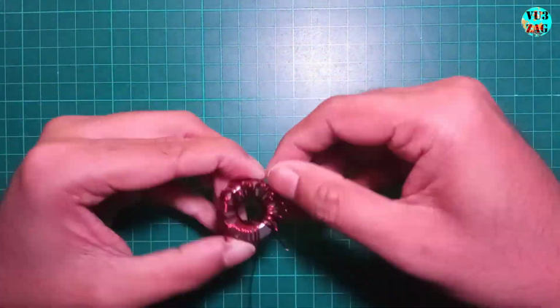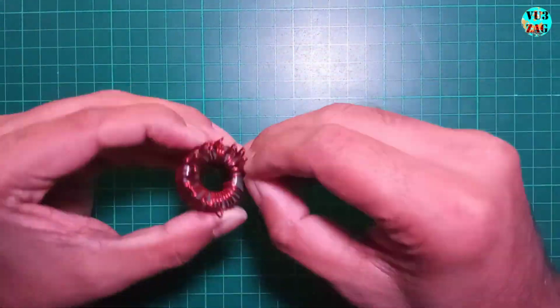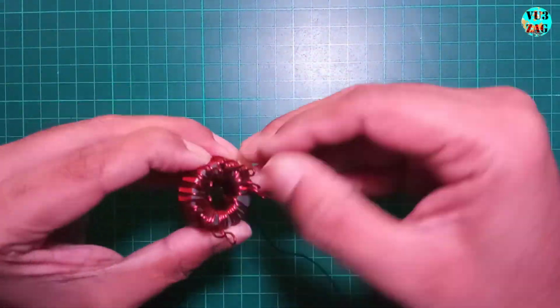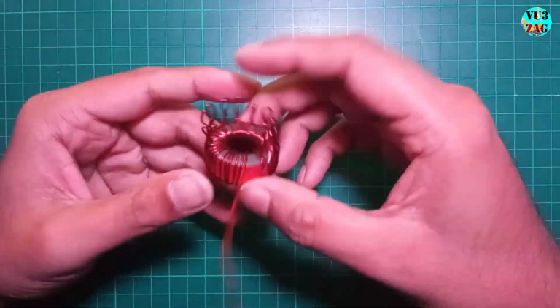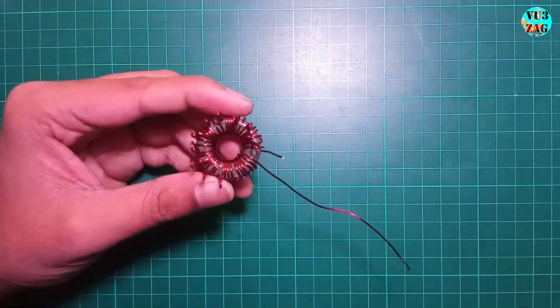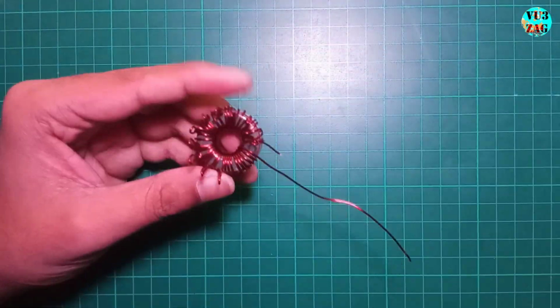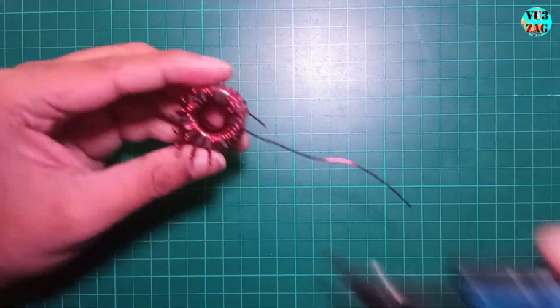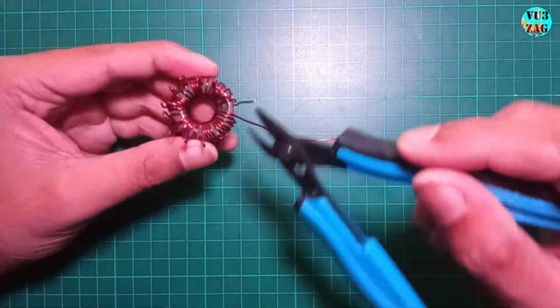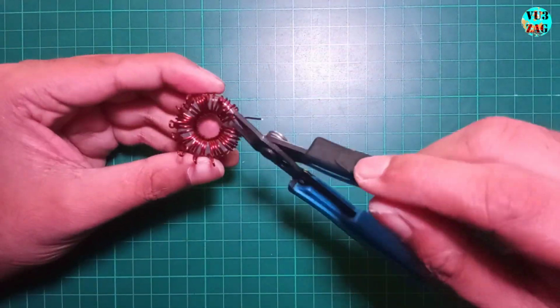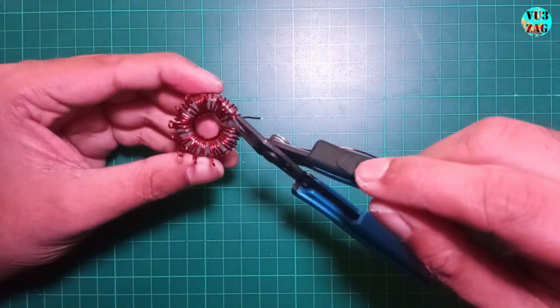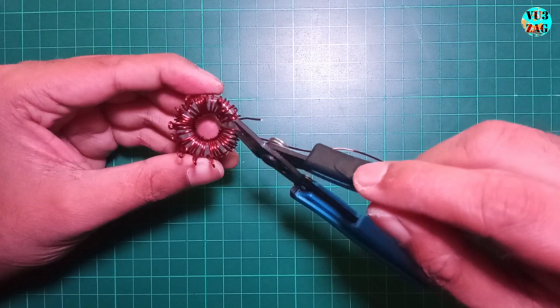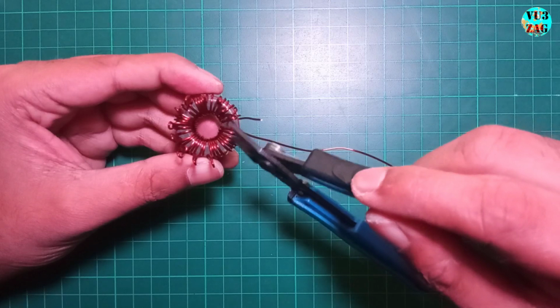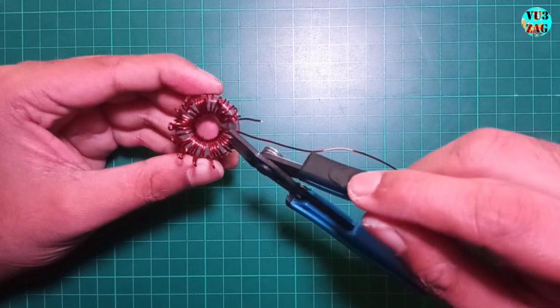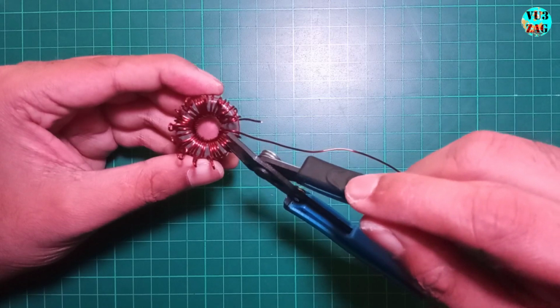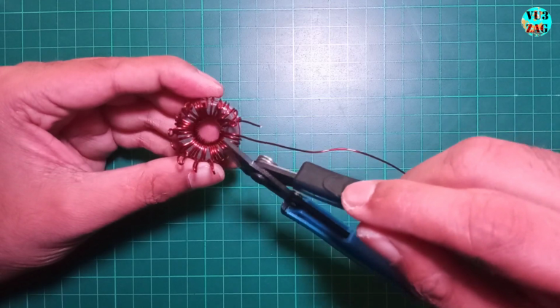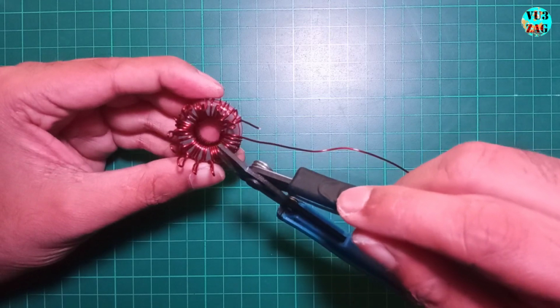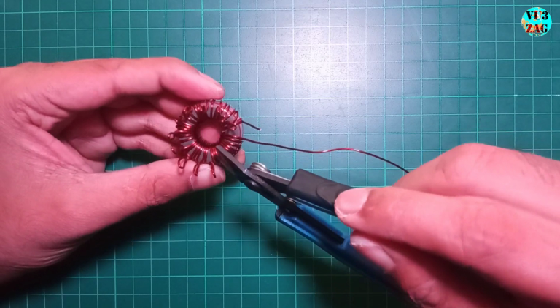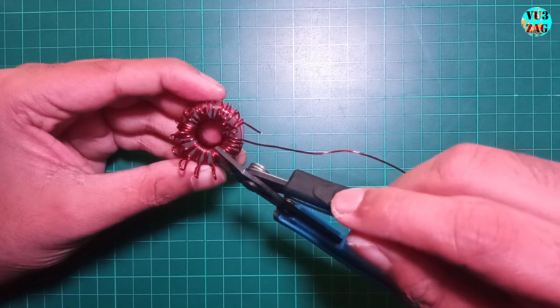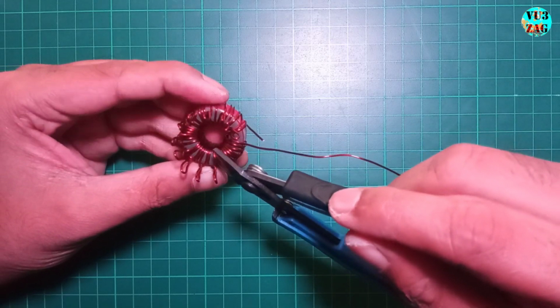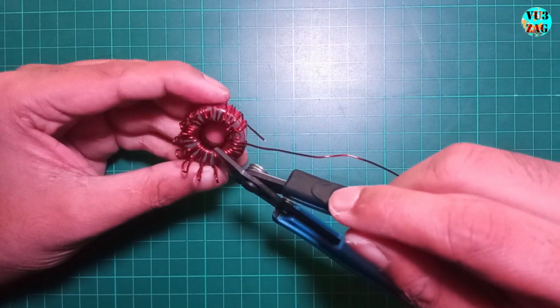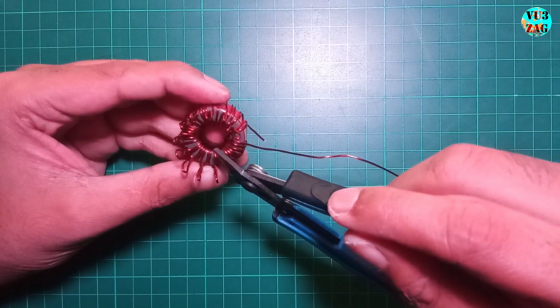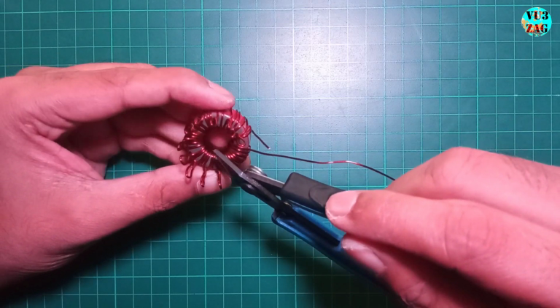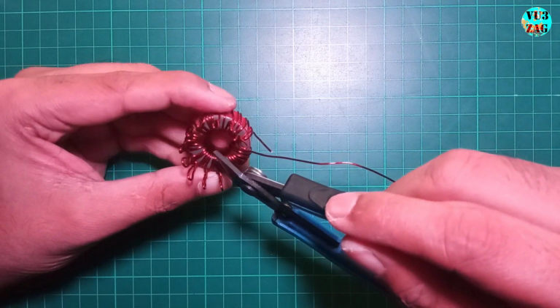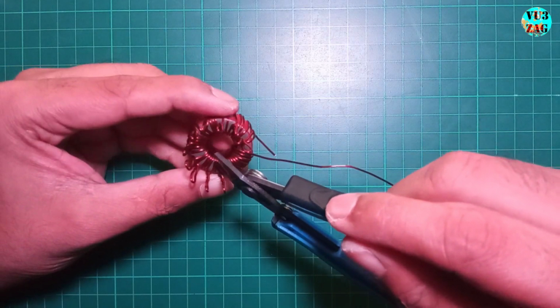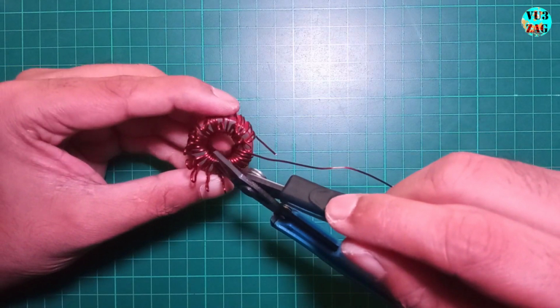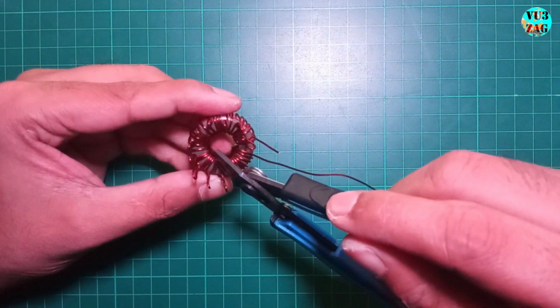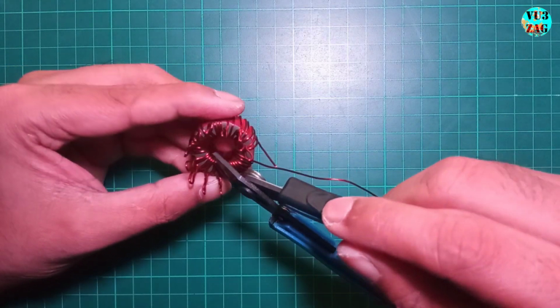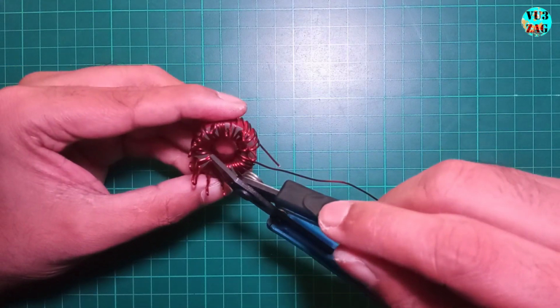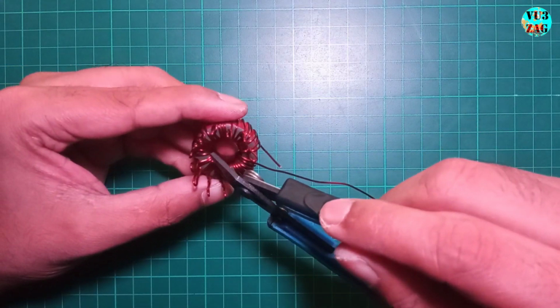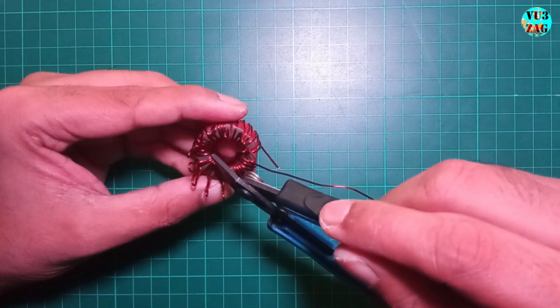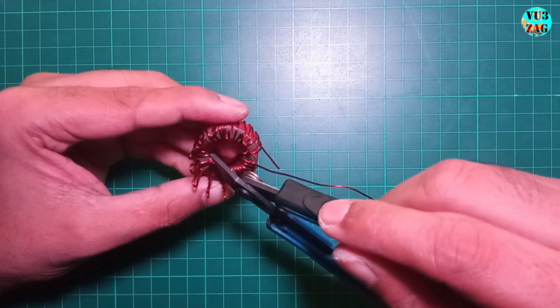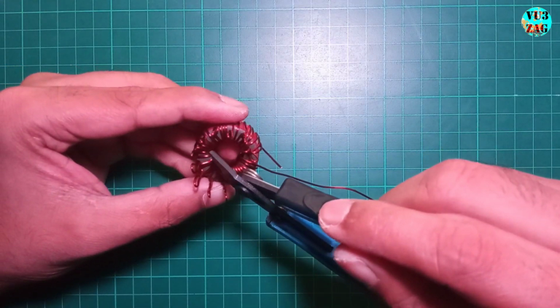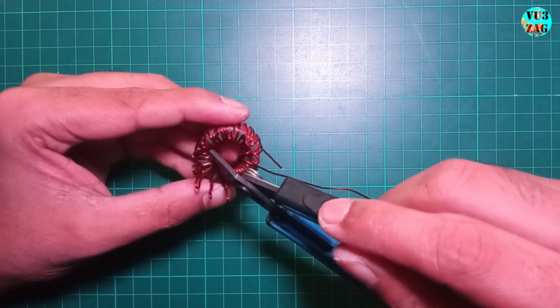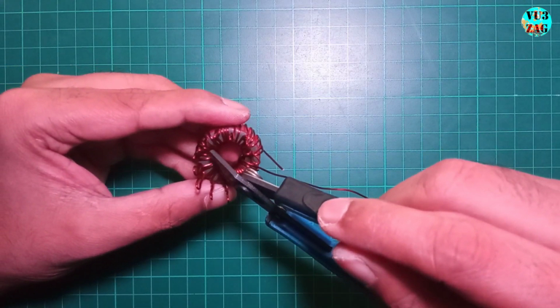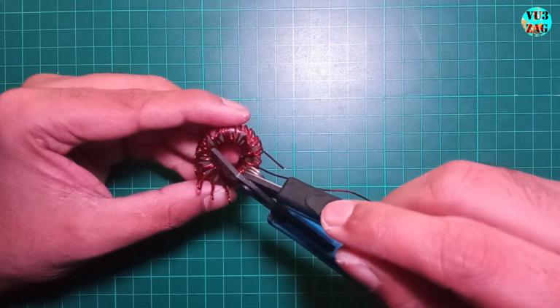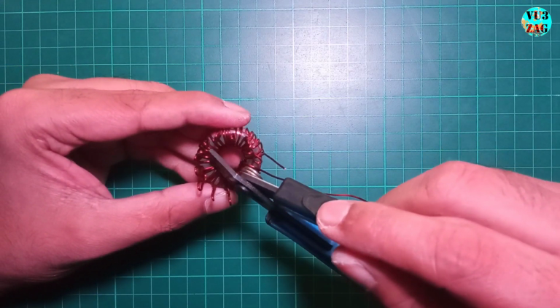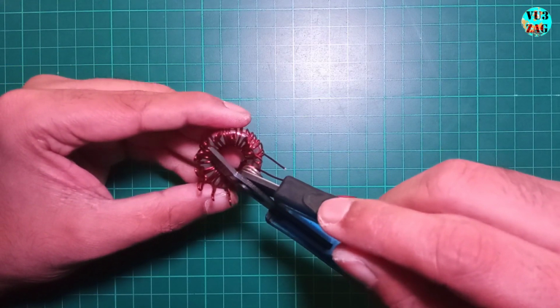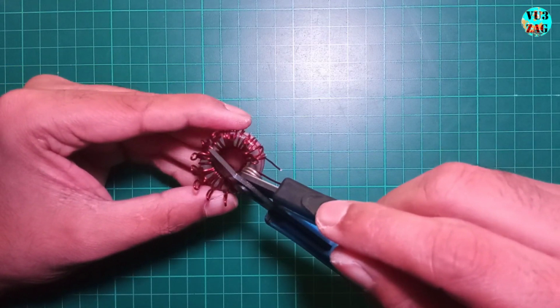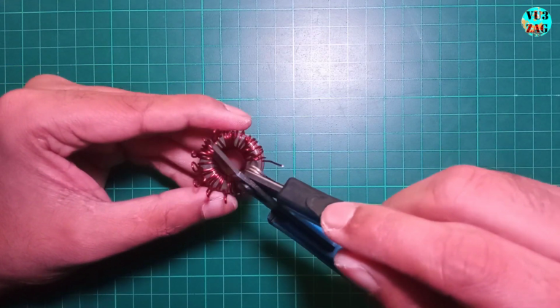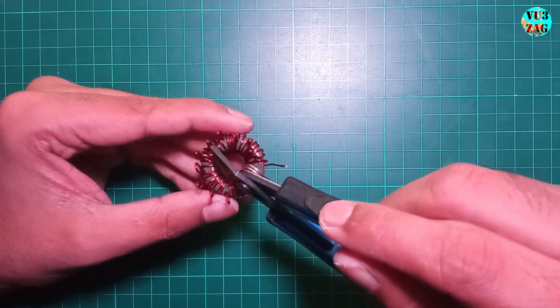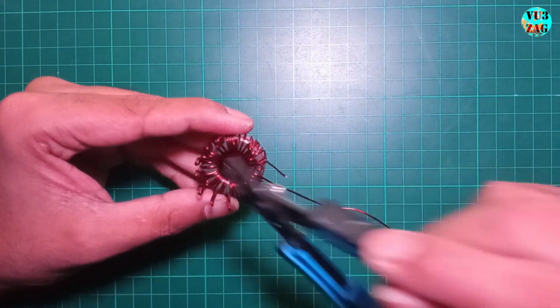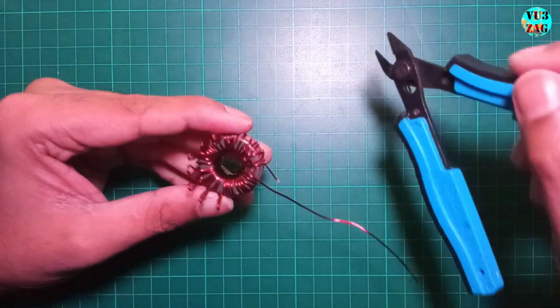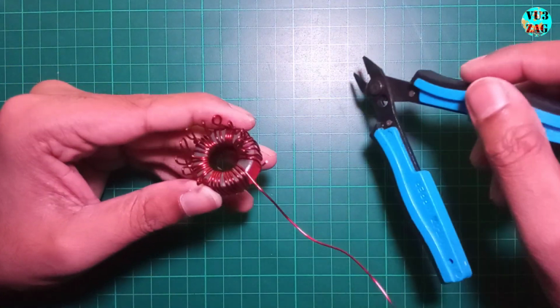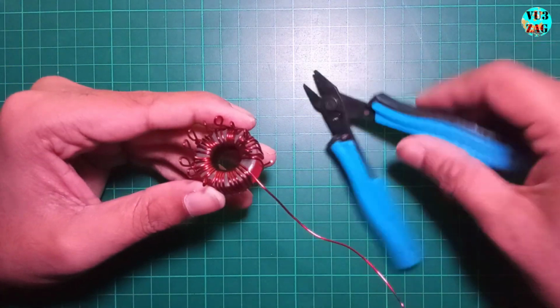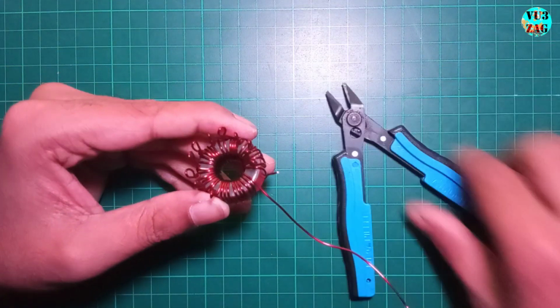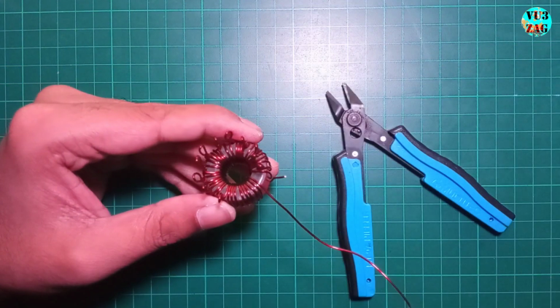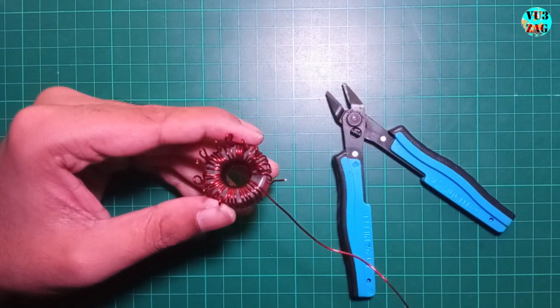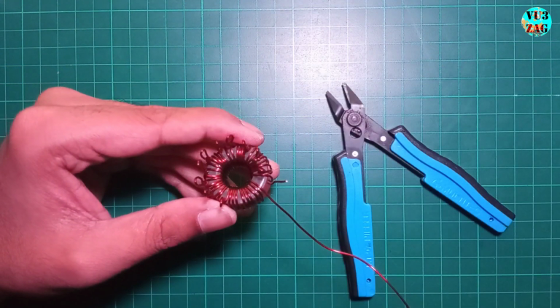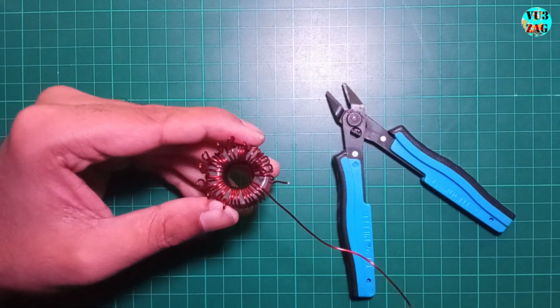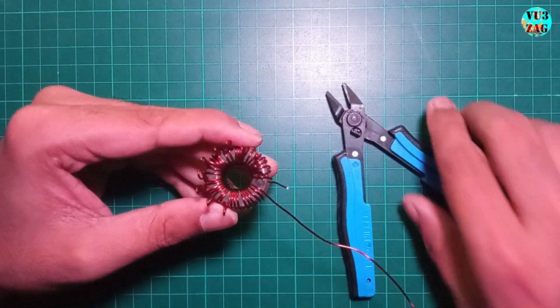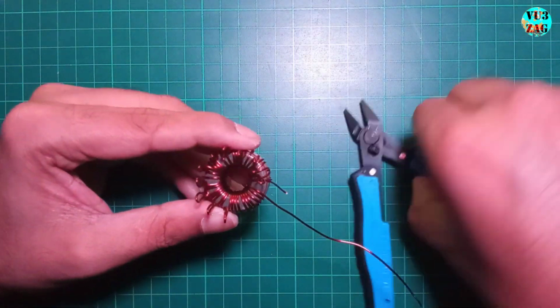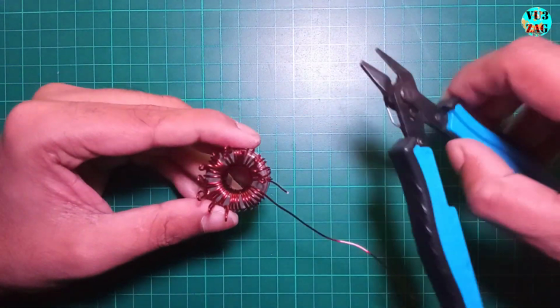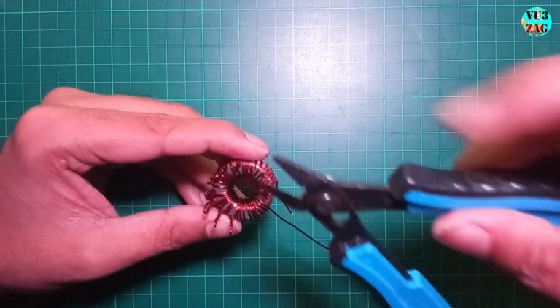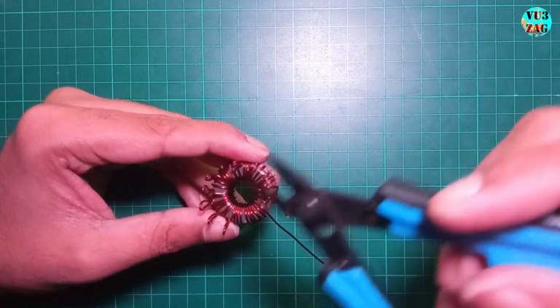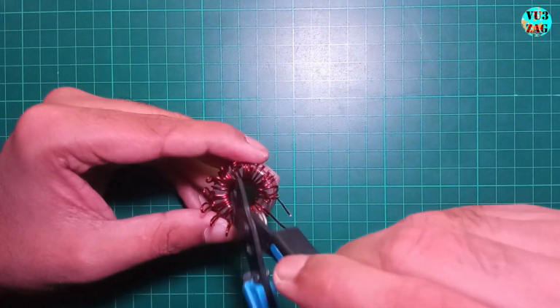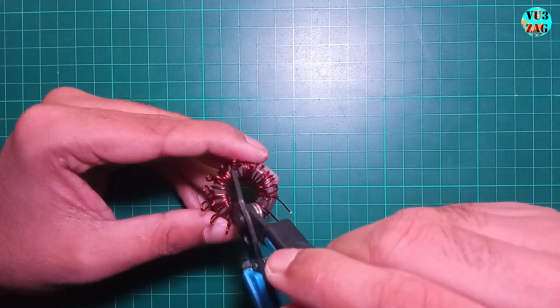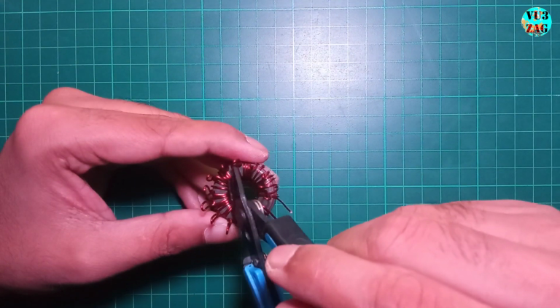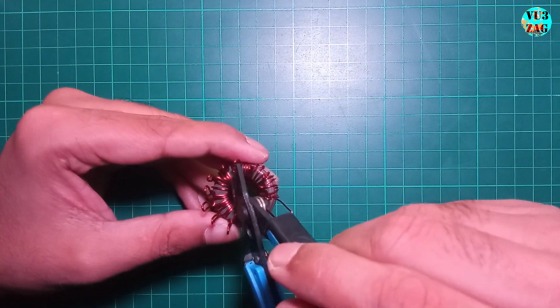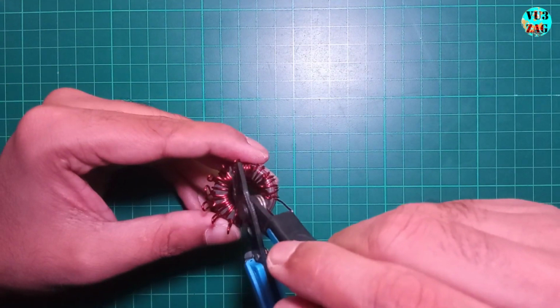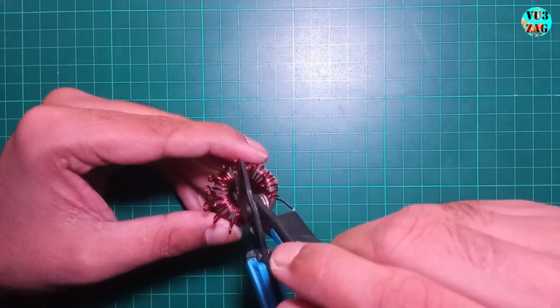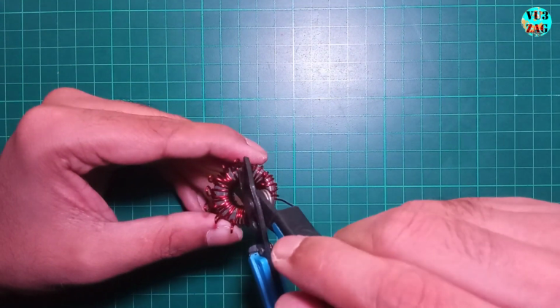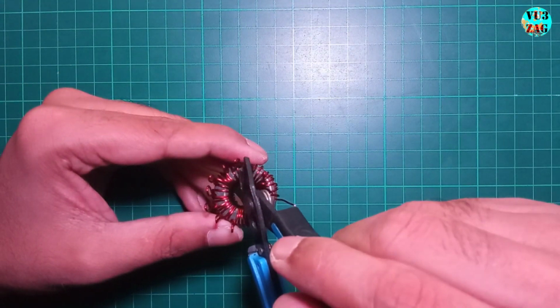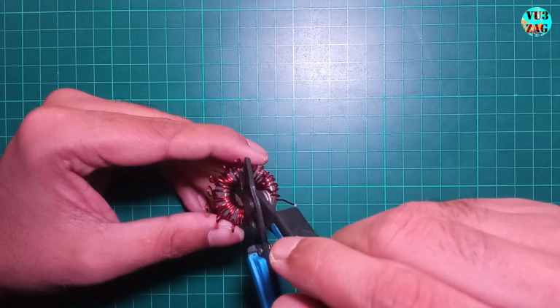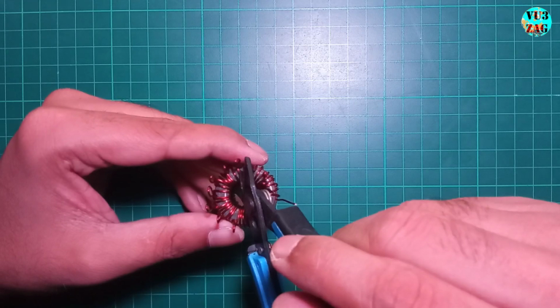Here's the completed view of the tuning toroid windings featuring 11 taps plus 1 additional tail.